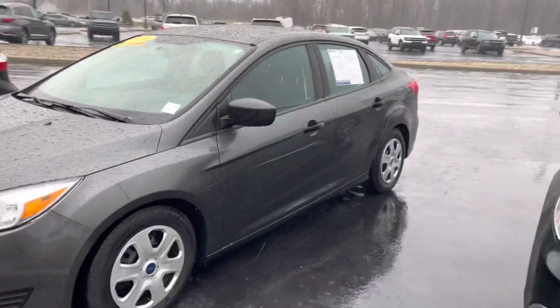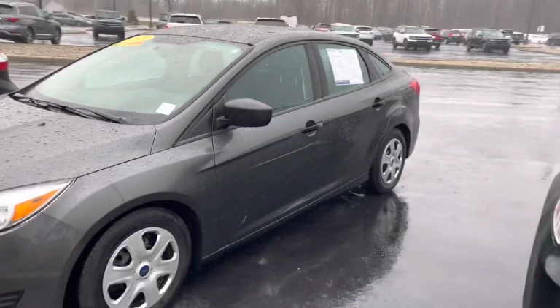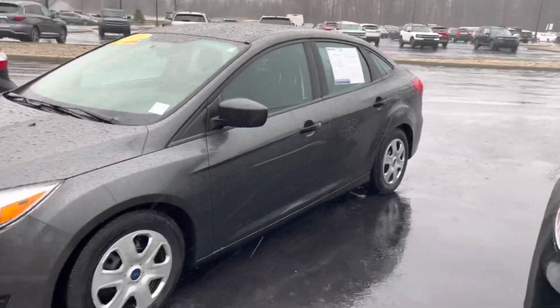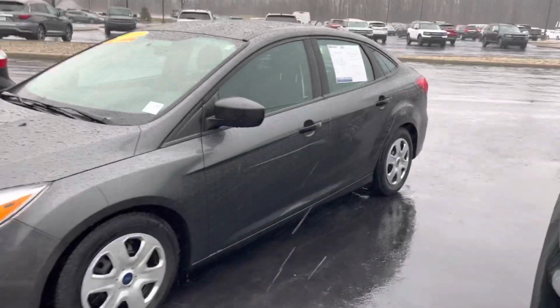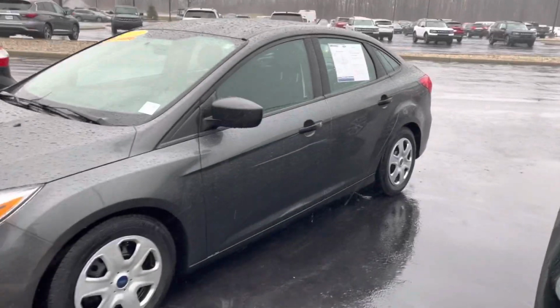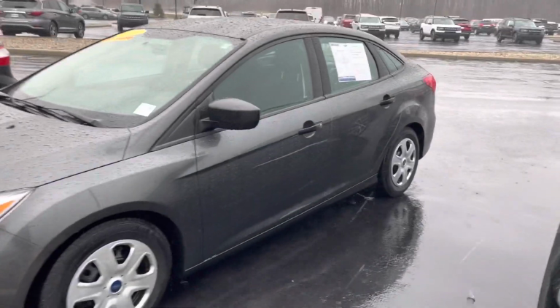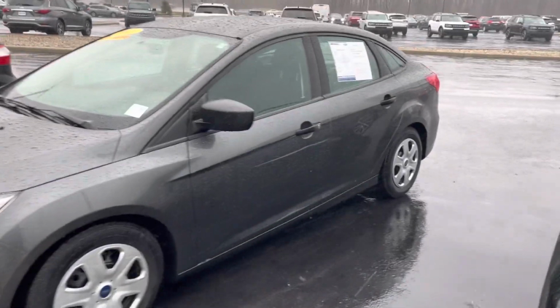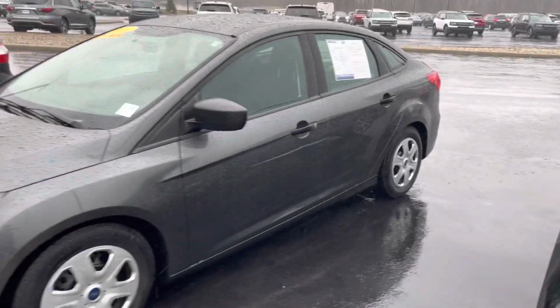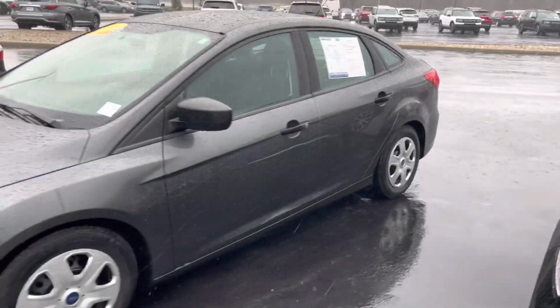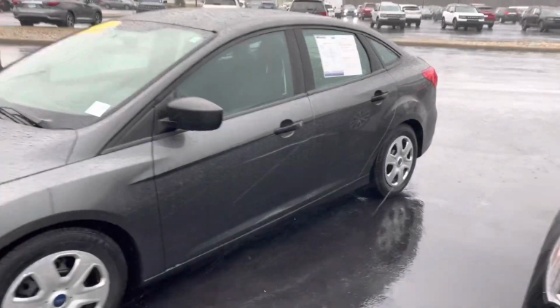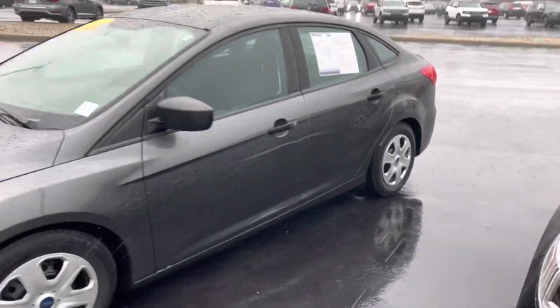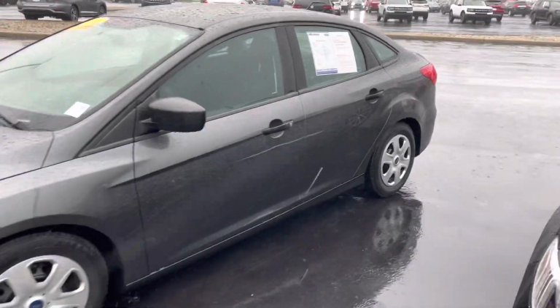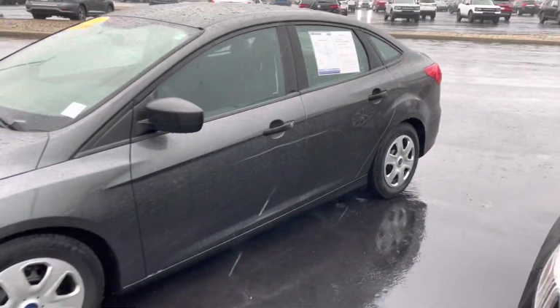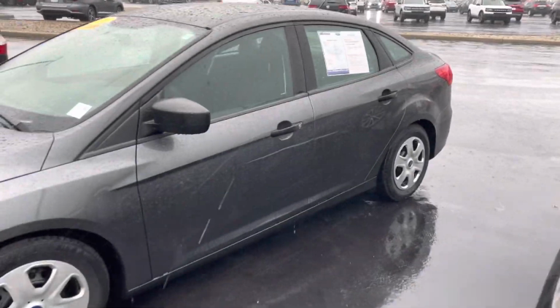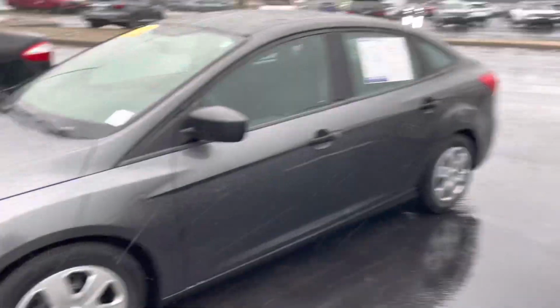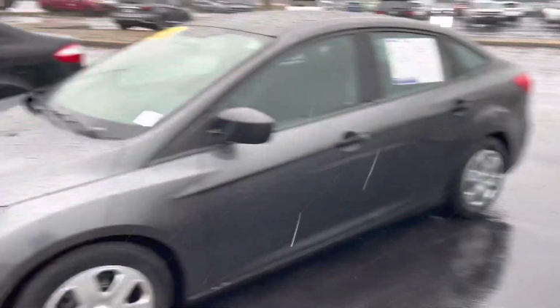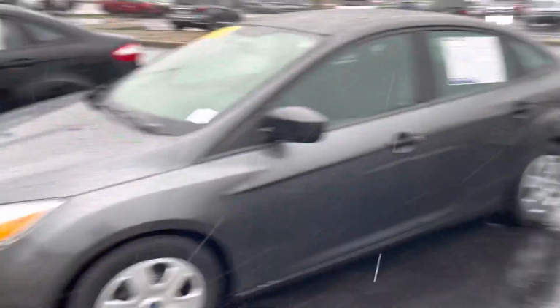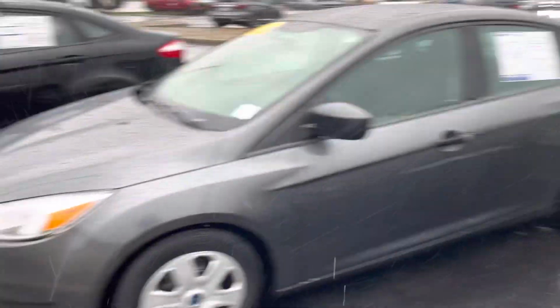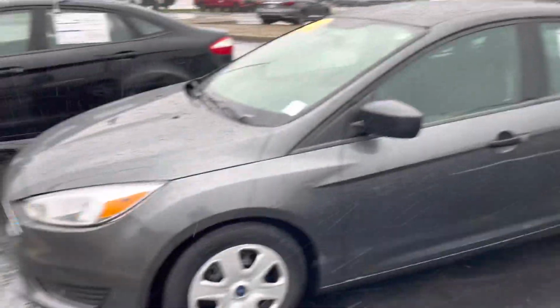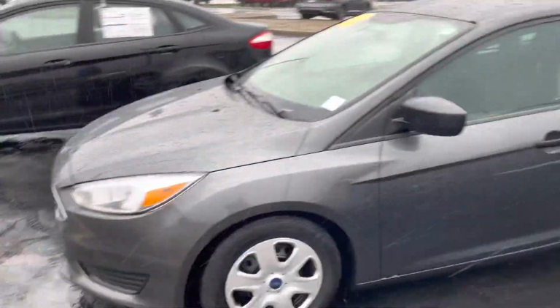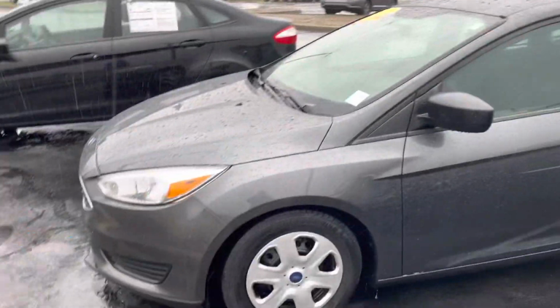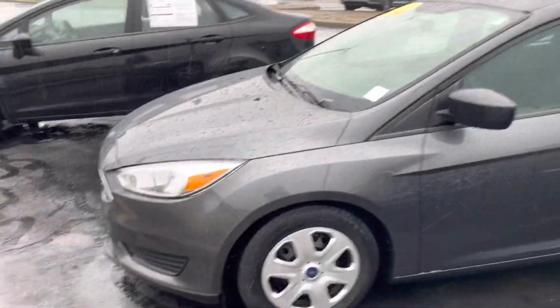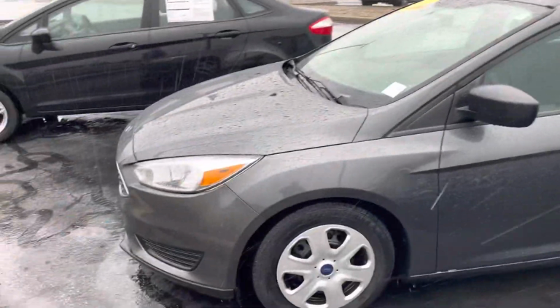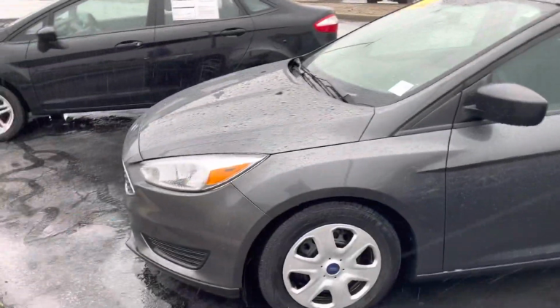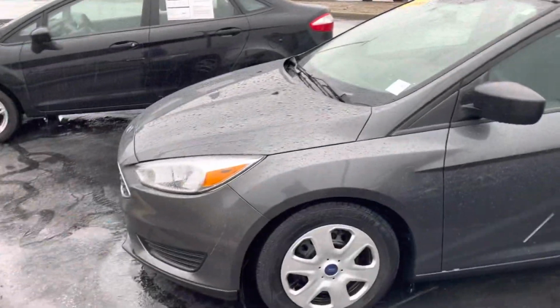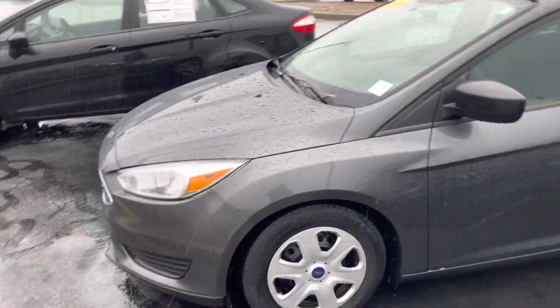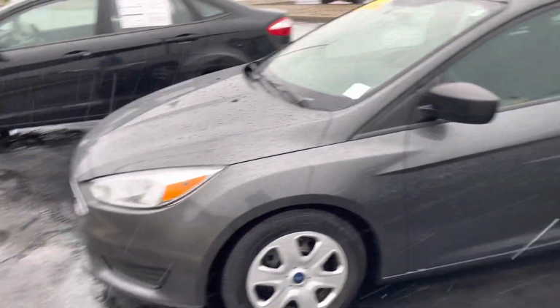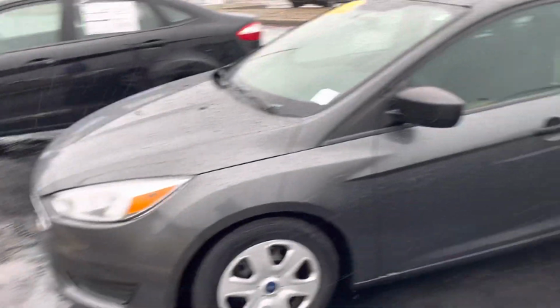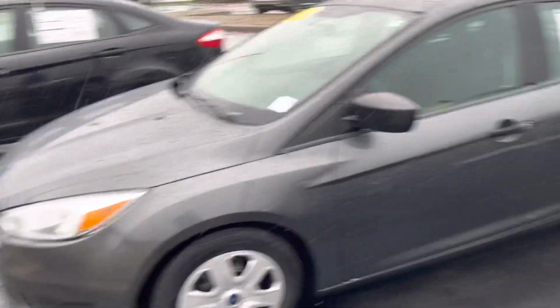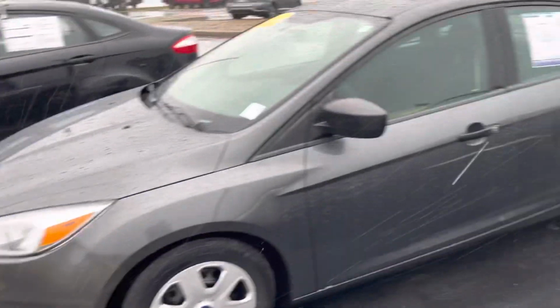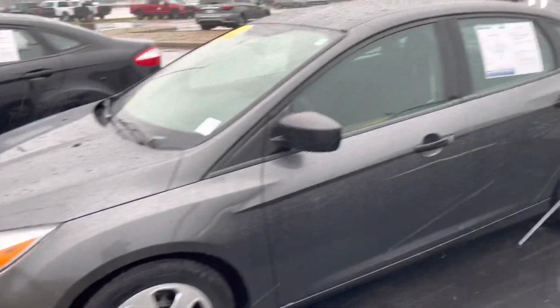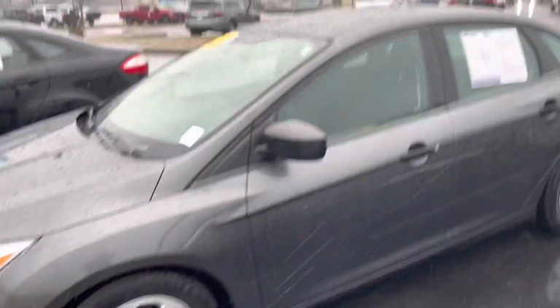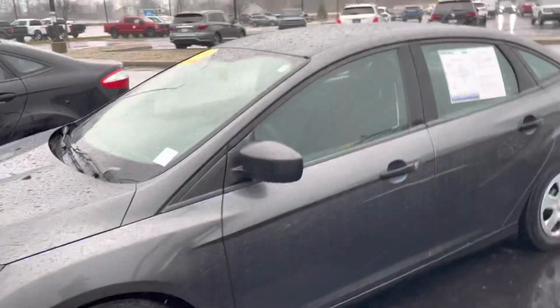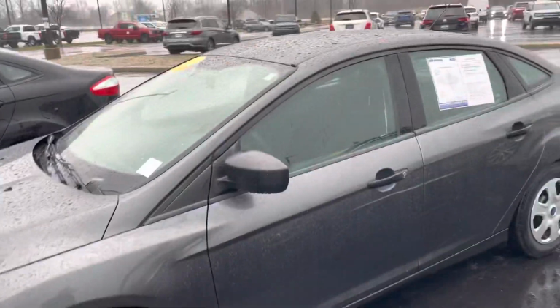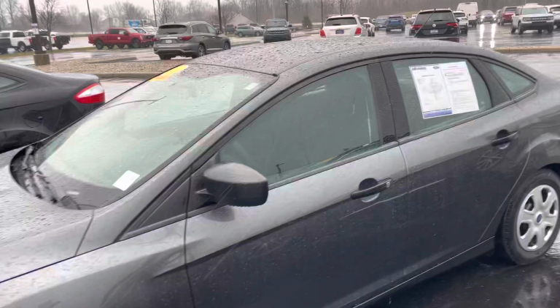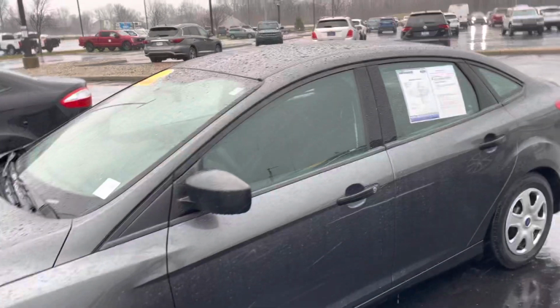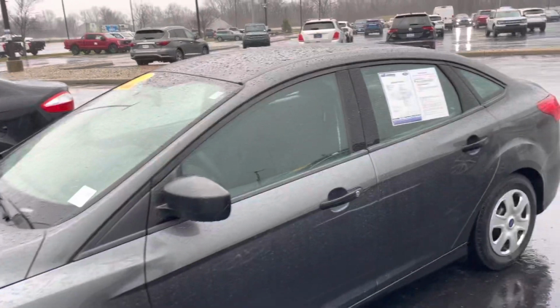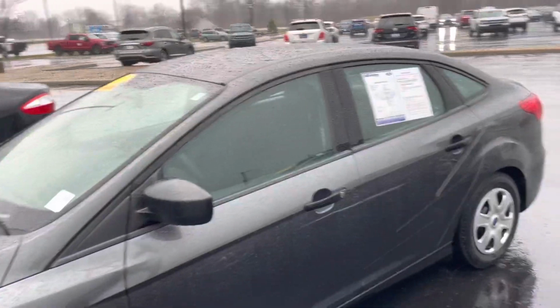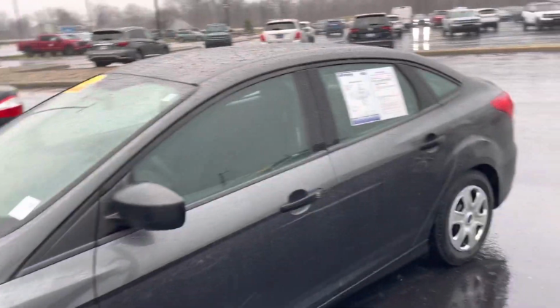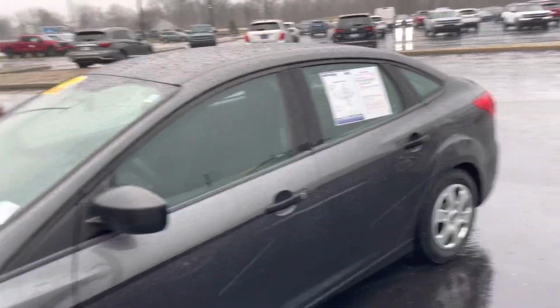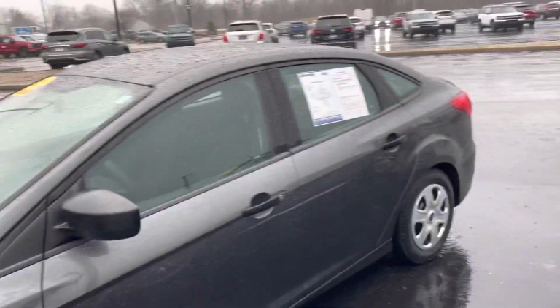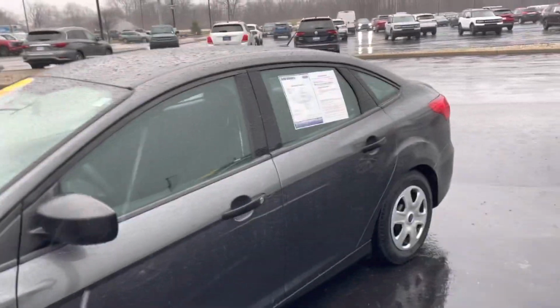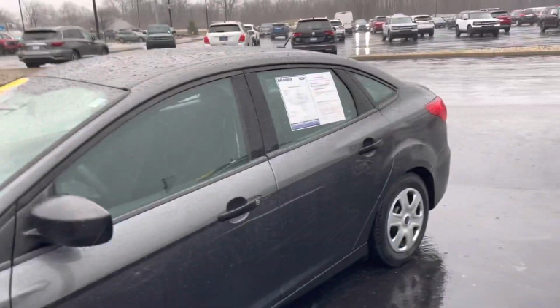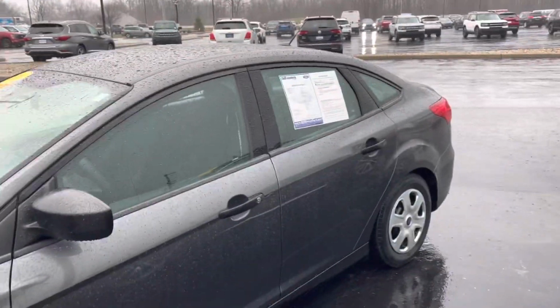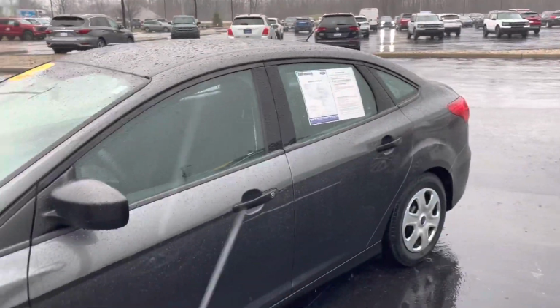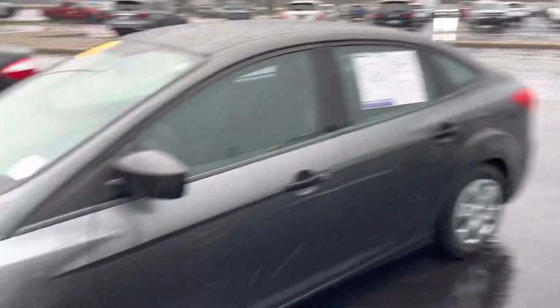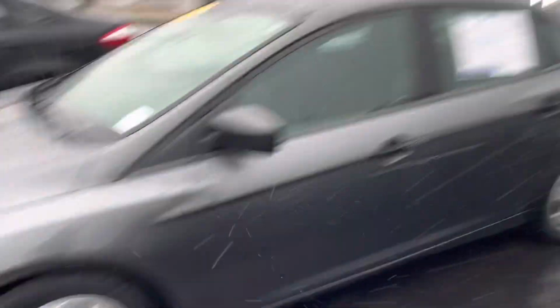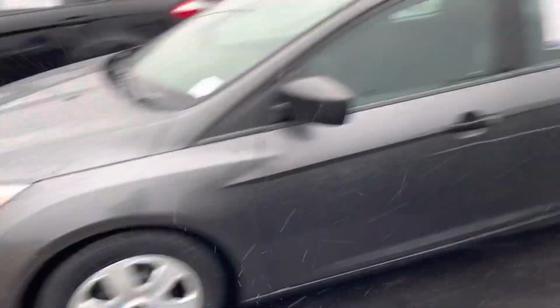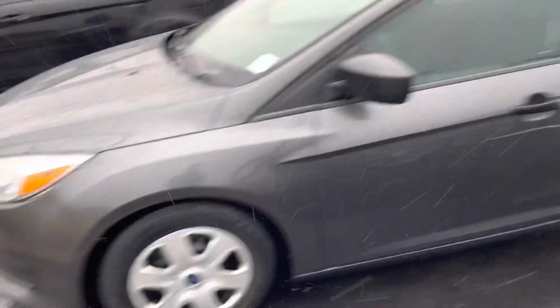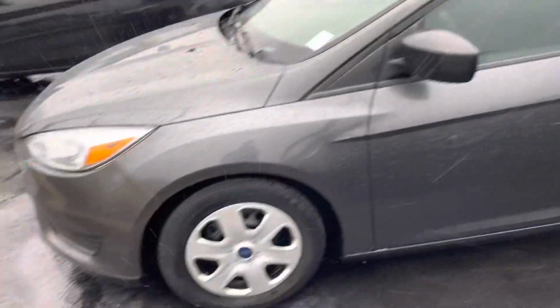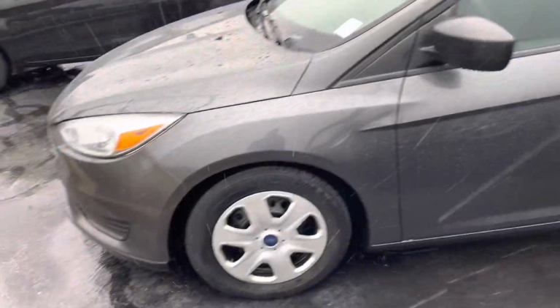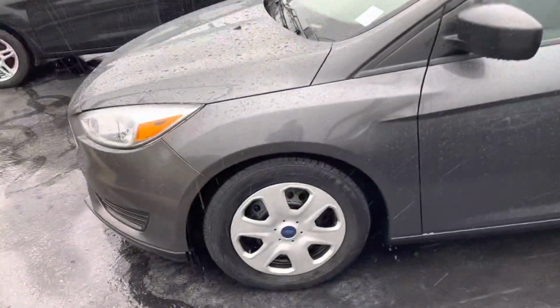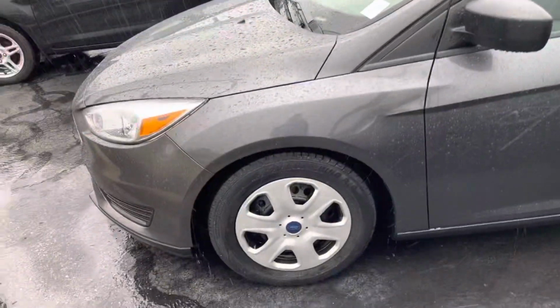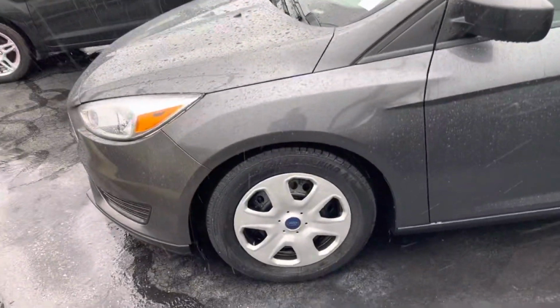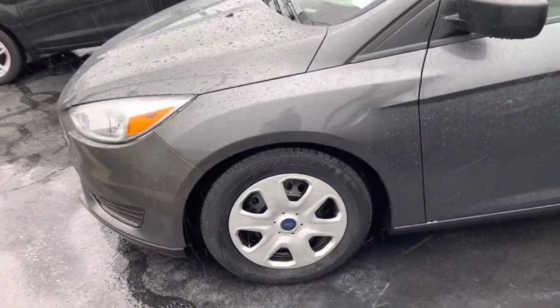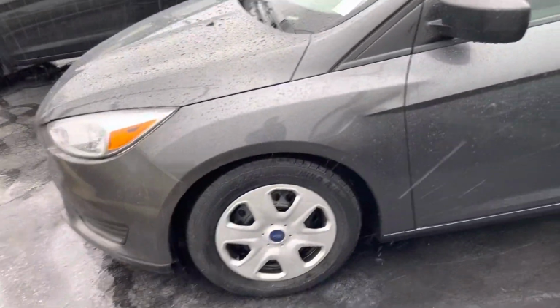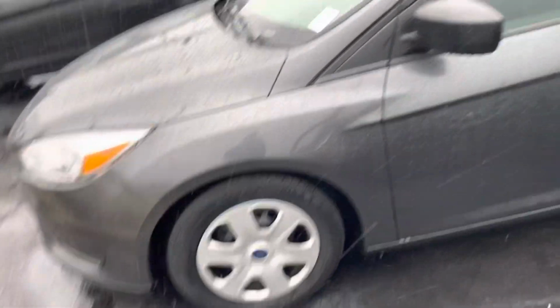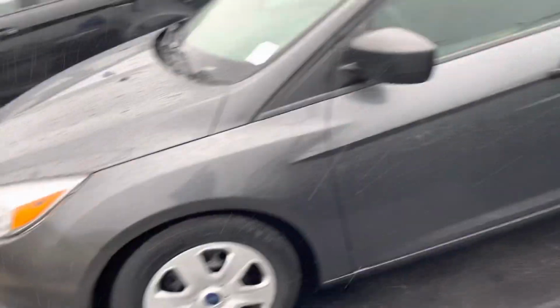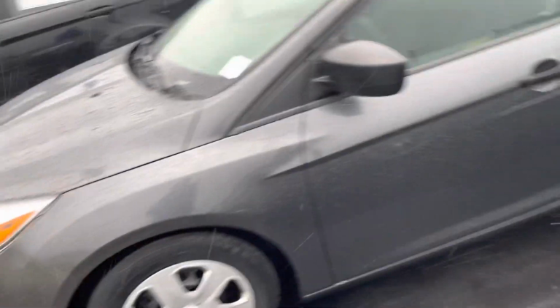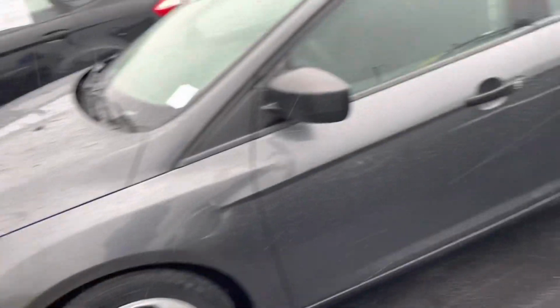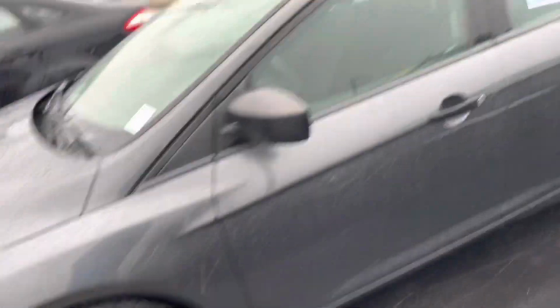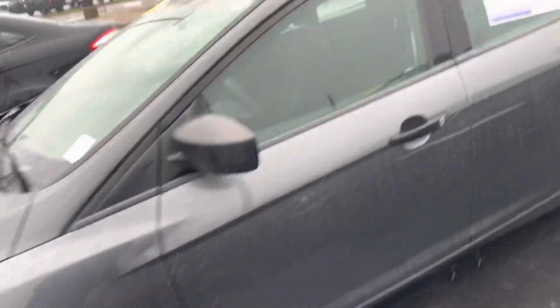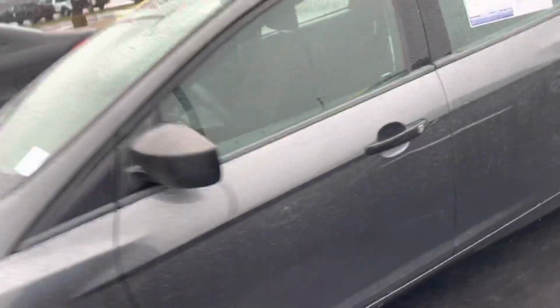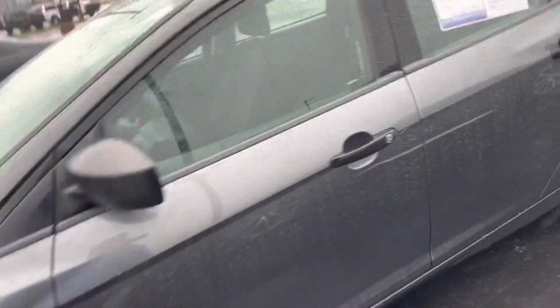It's got 92,000 miles on it, but the body looks fantastic. It's very good. The tires and wheels look nice.